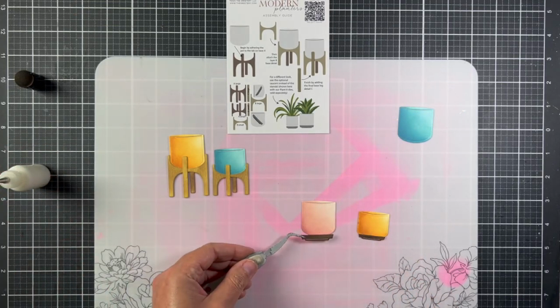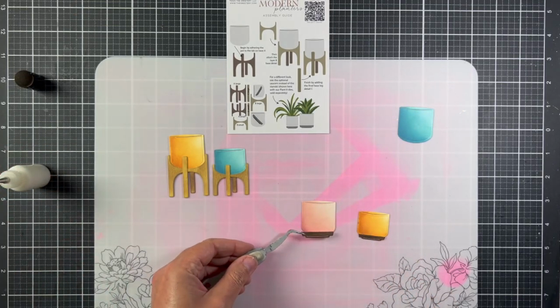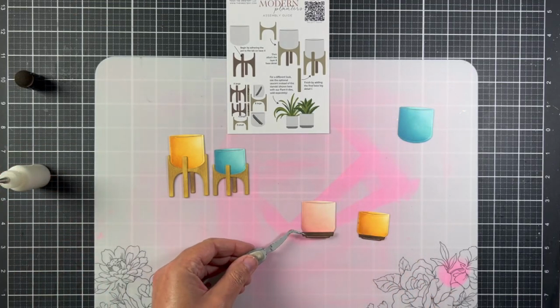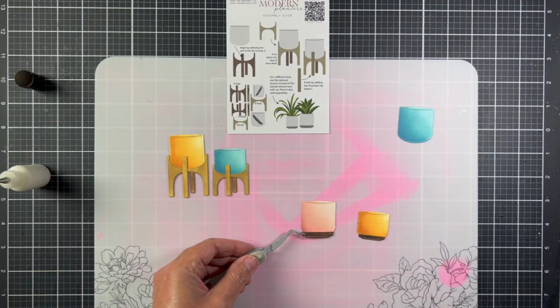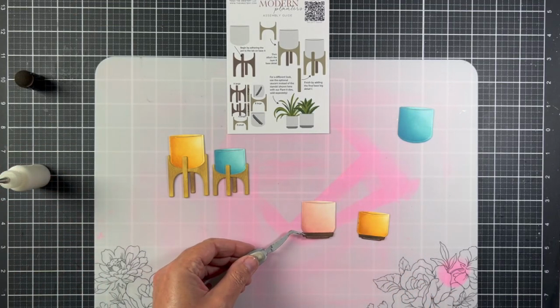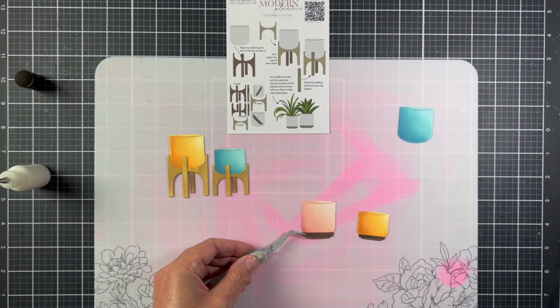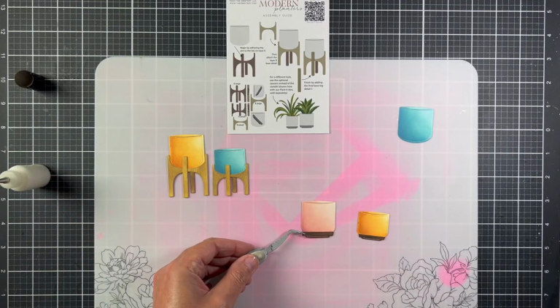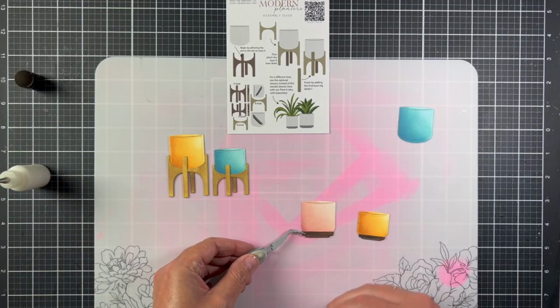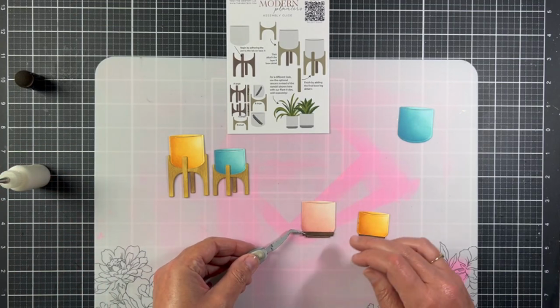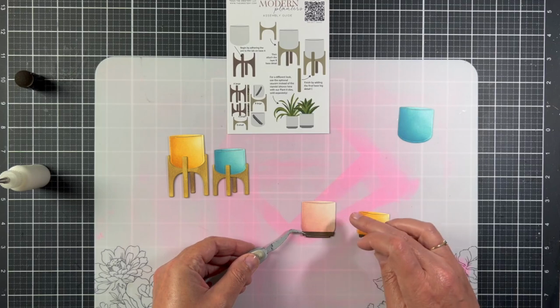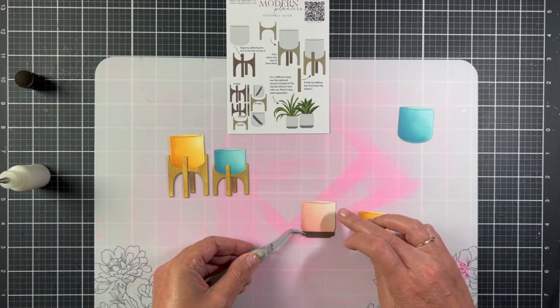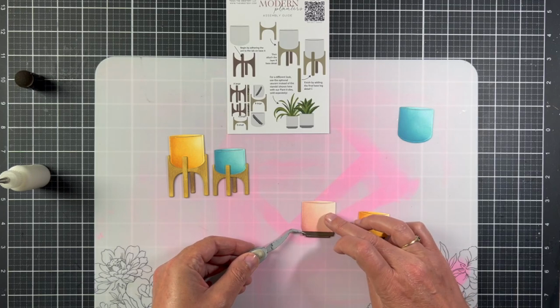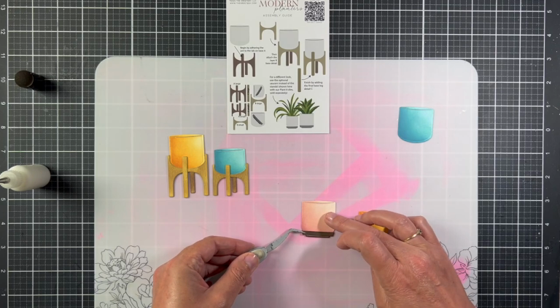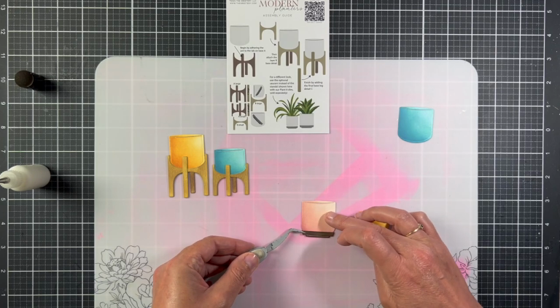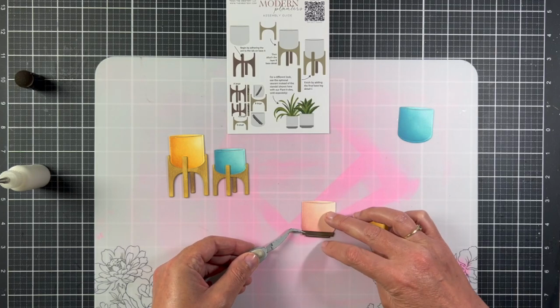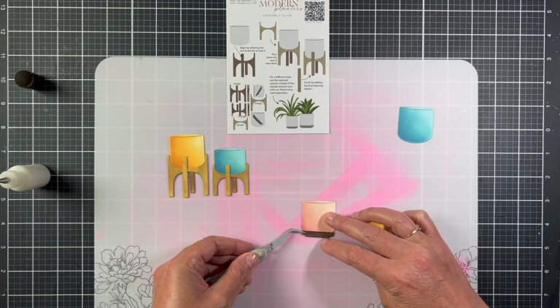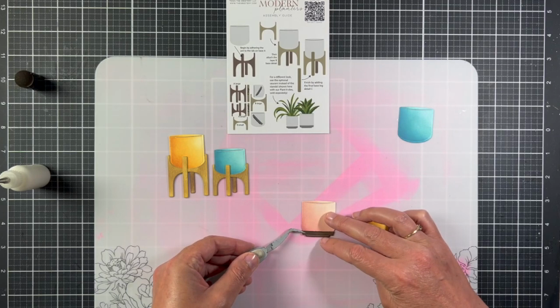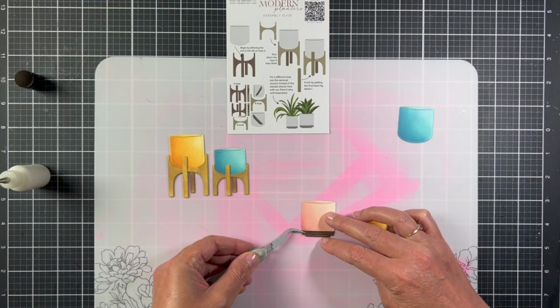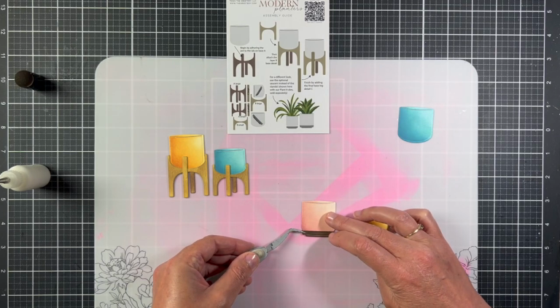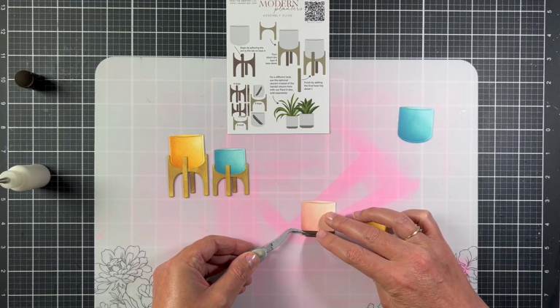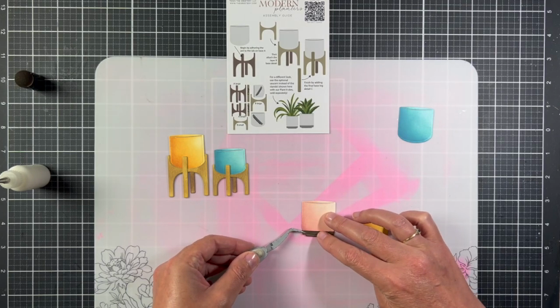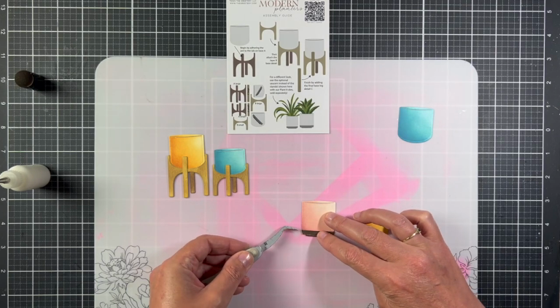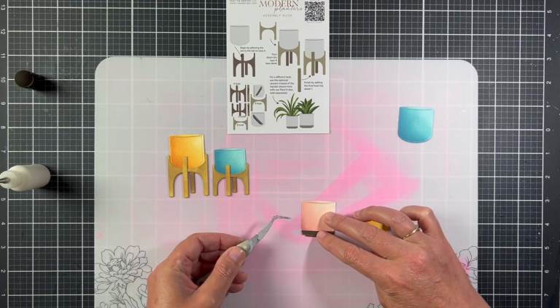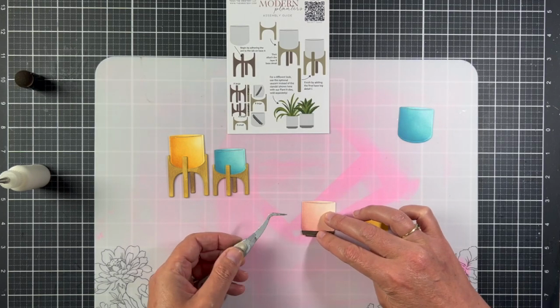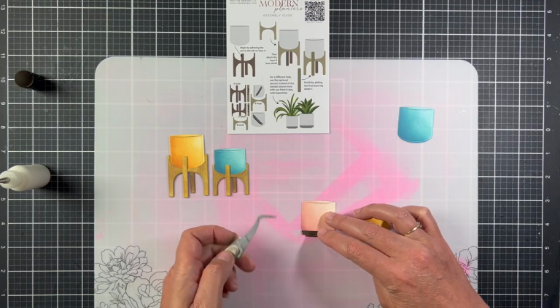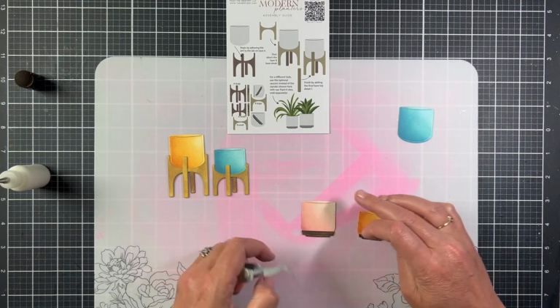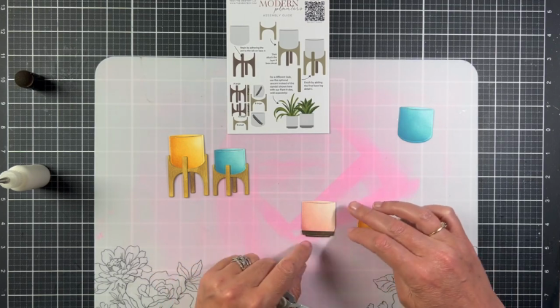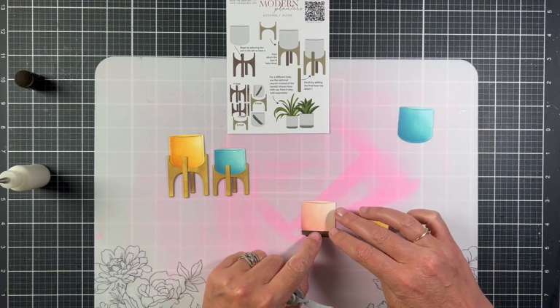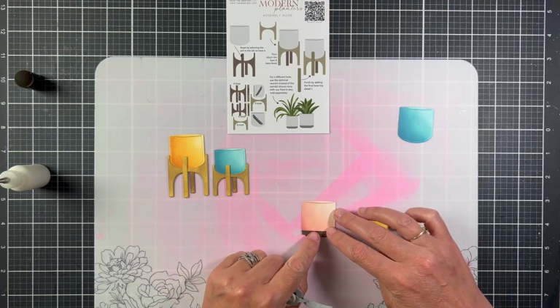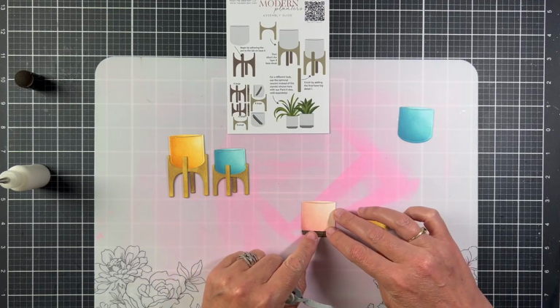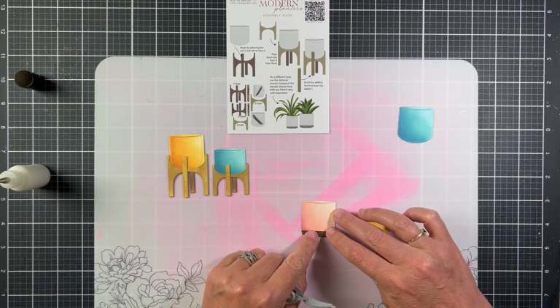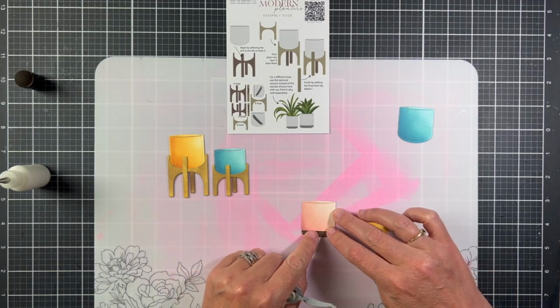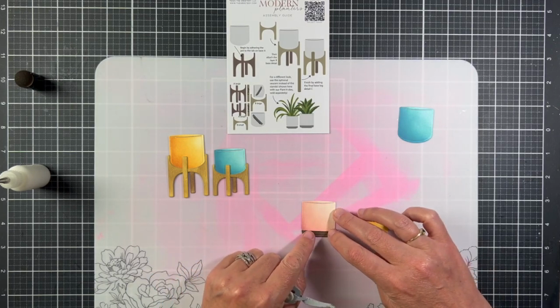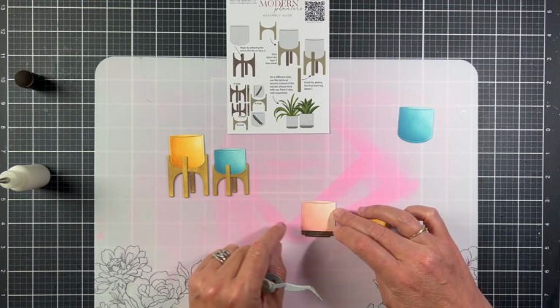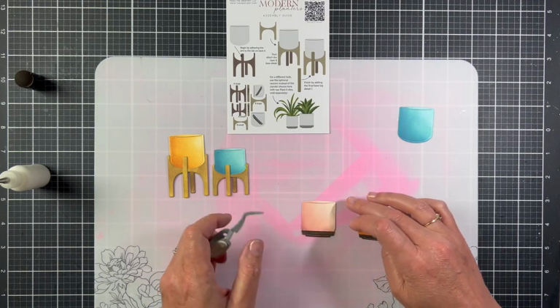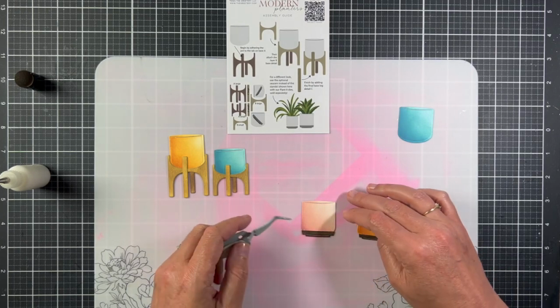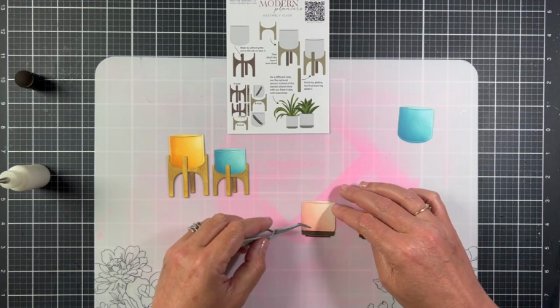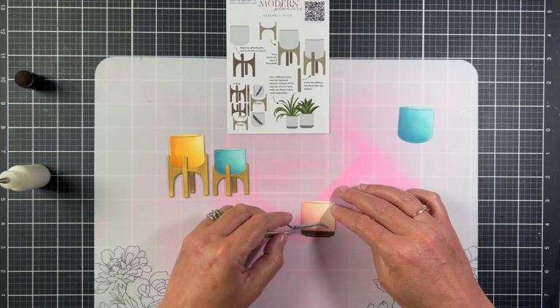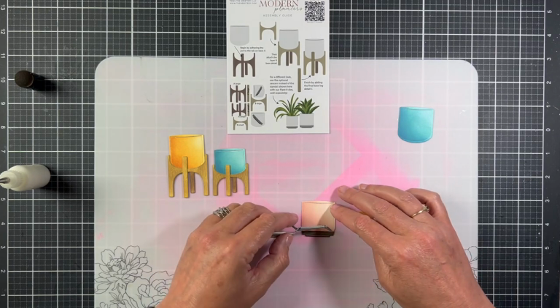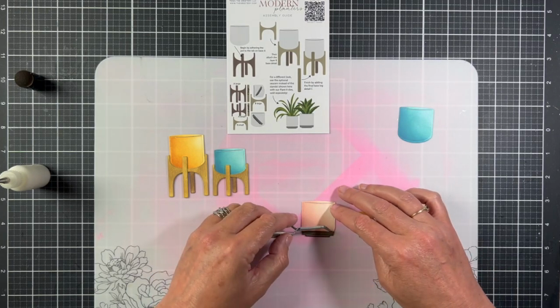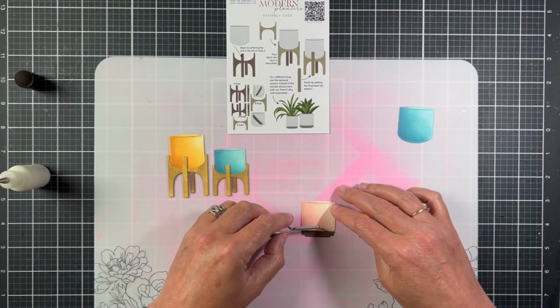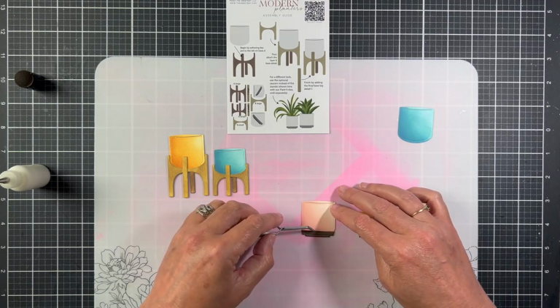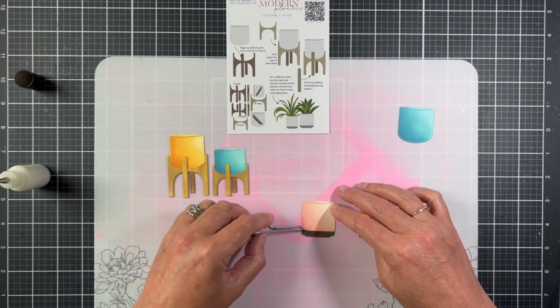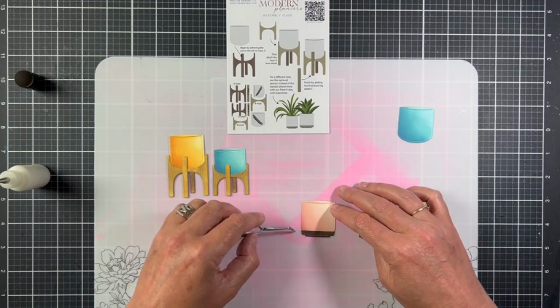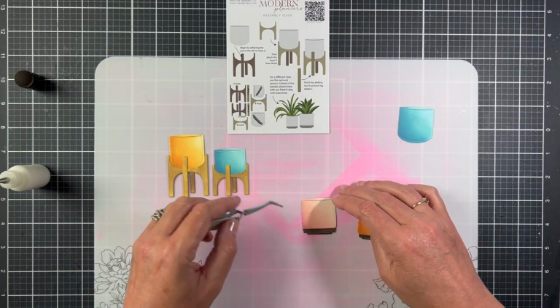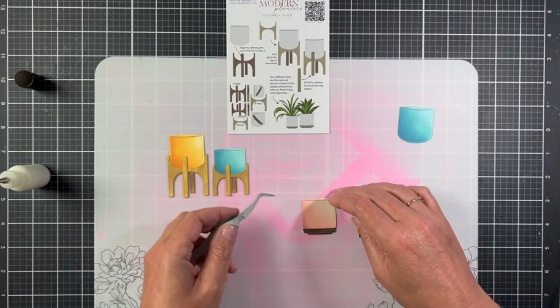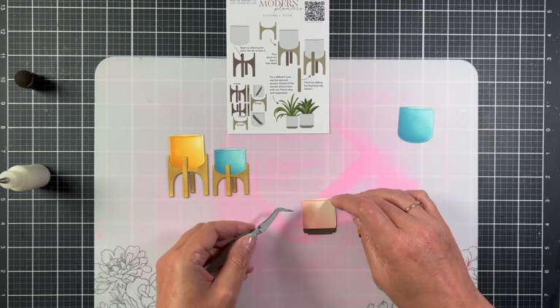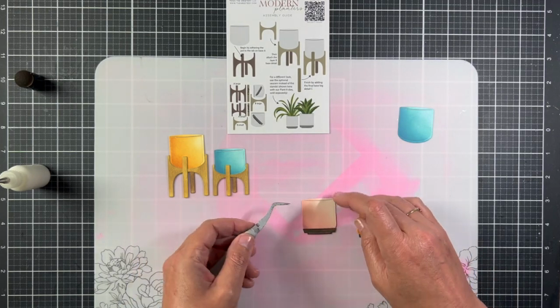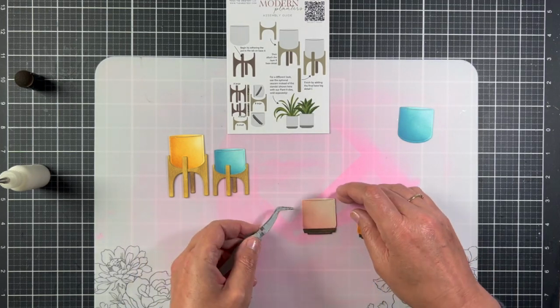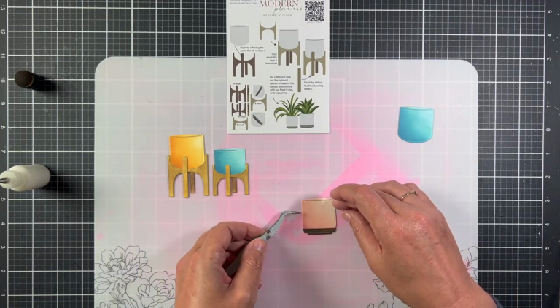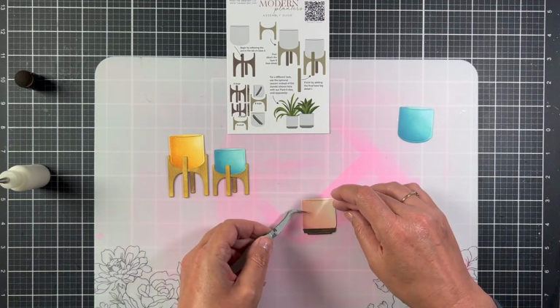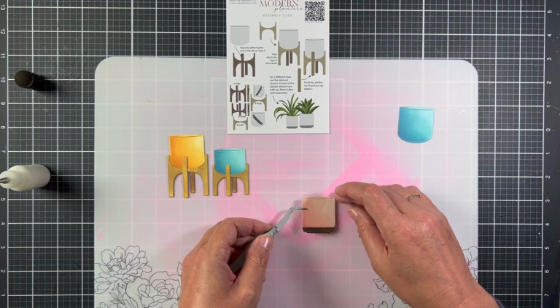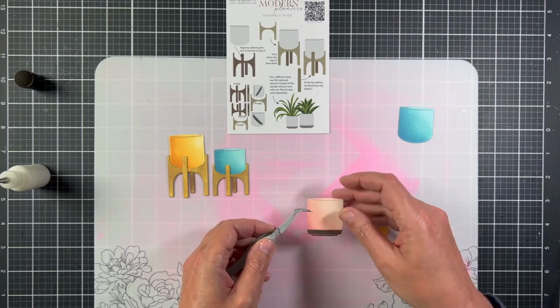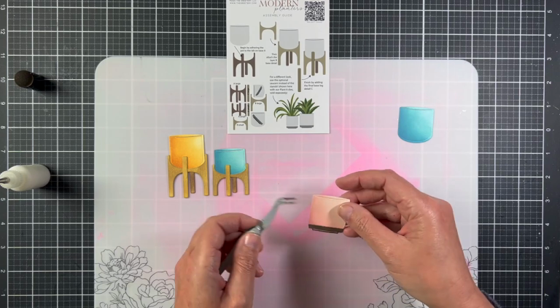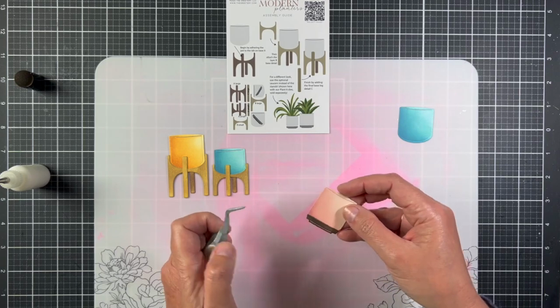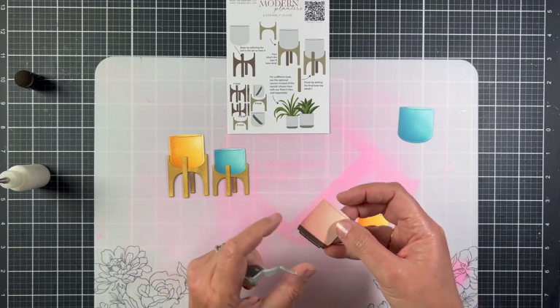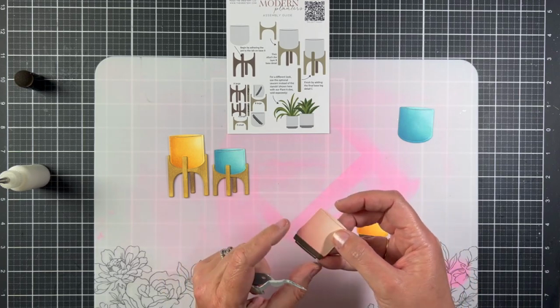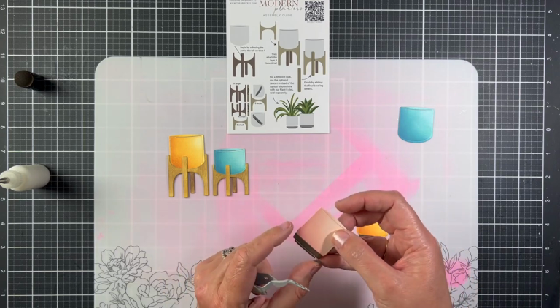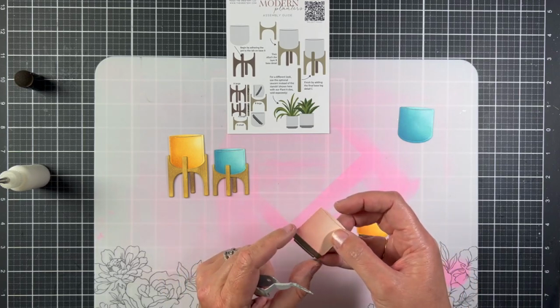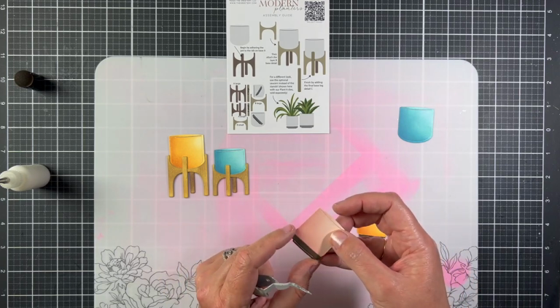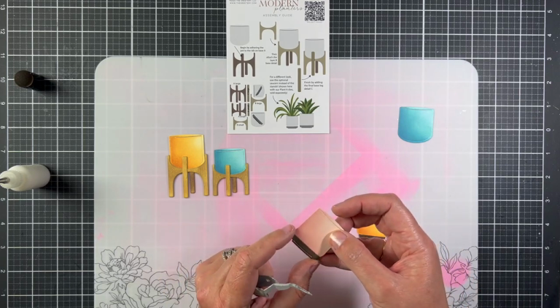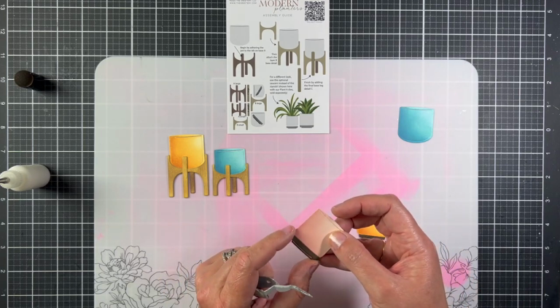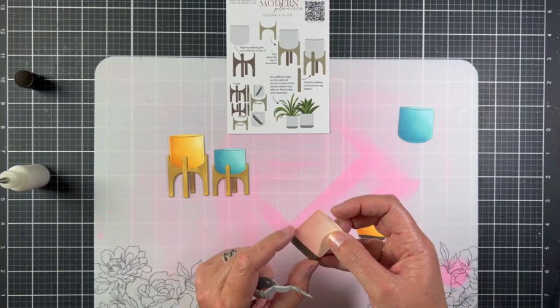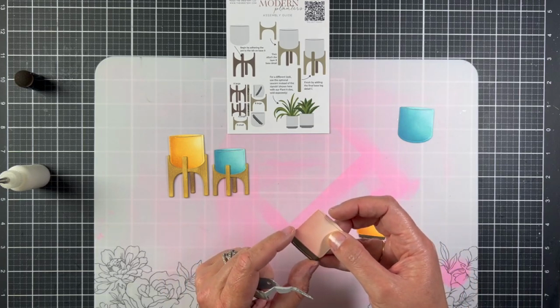For the last two pots, I'm just going to glue the saucers that are in the die set to the bottom of the pots. I did ink them with Ground Espresso.